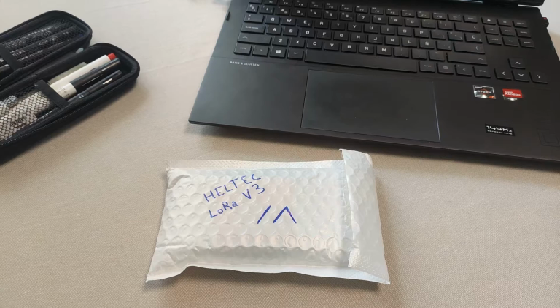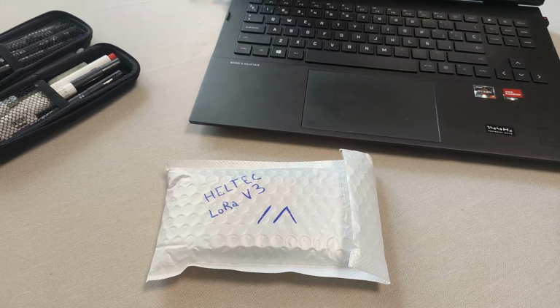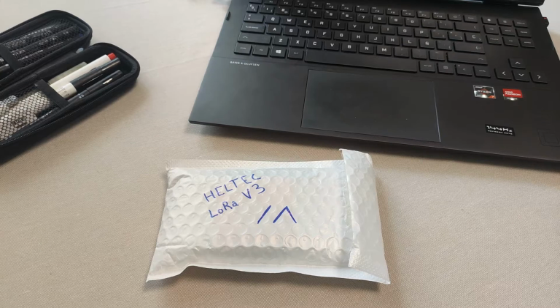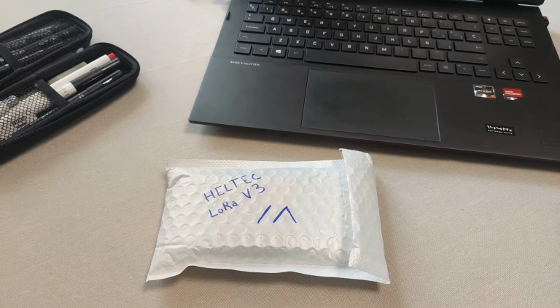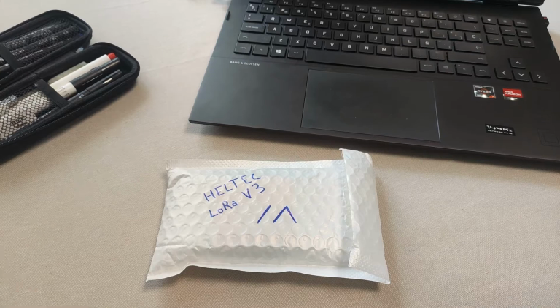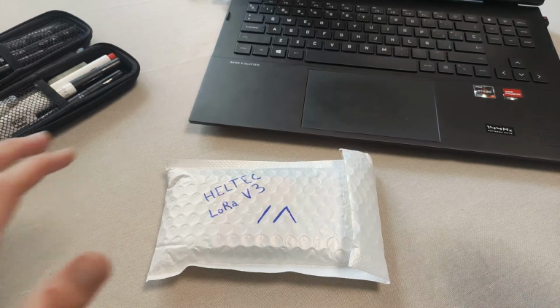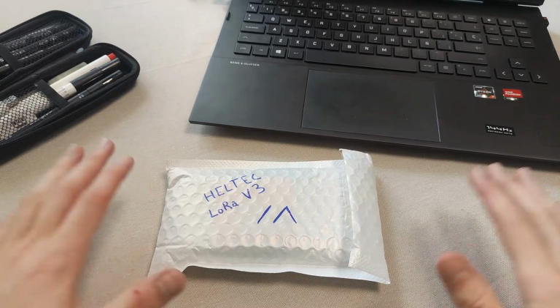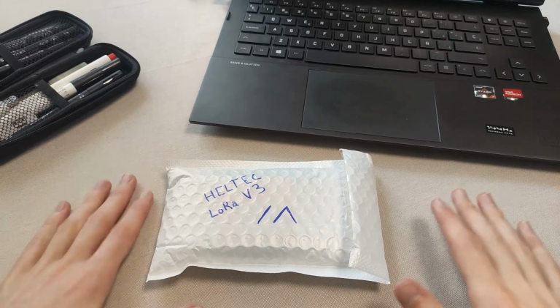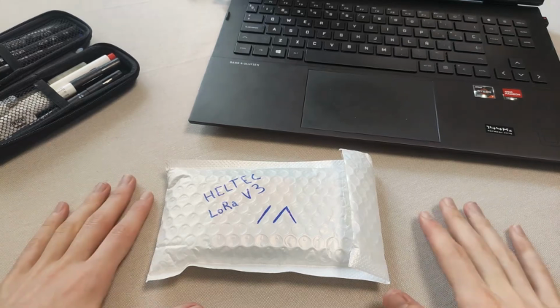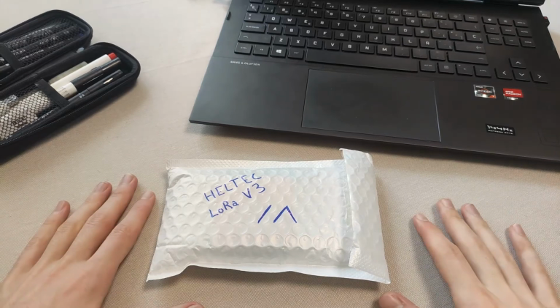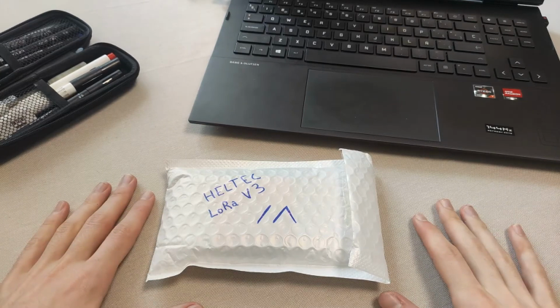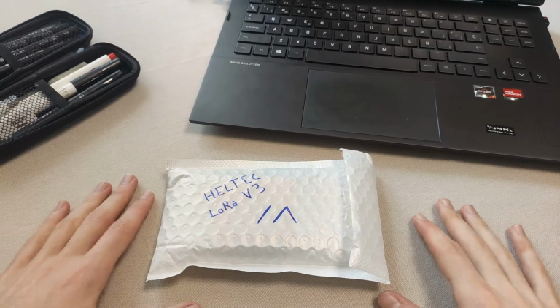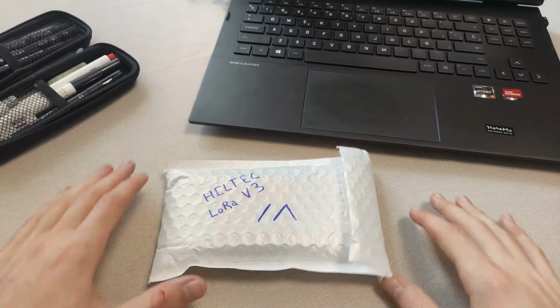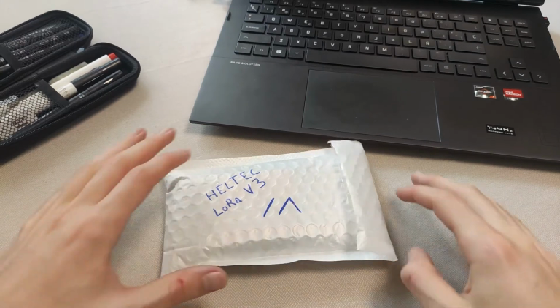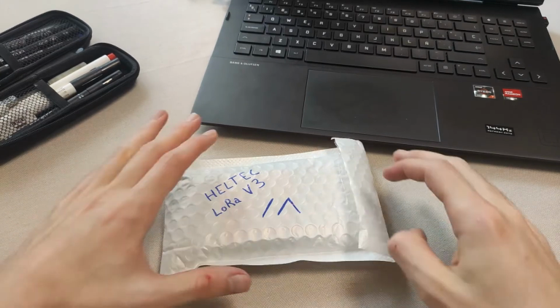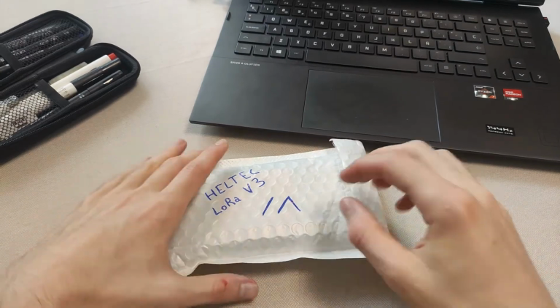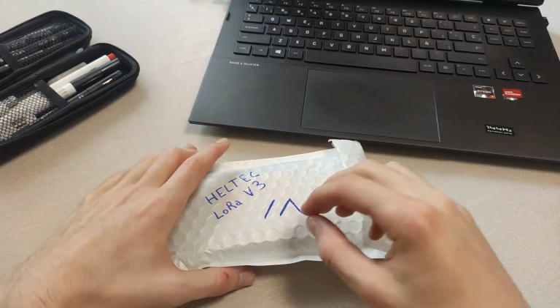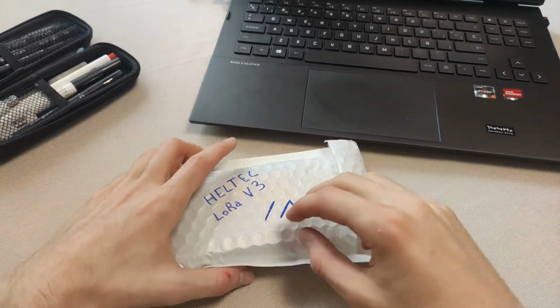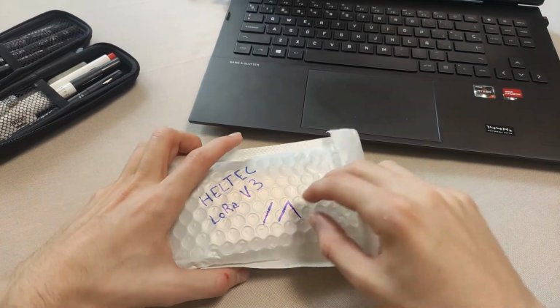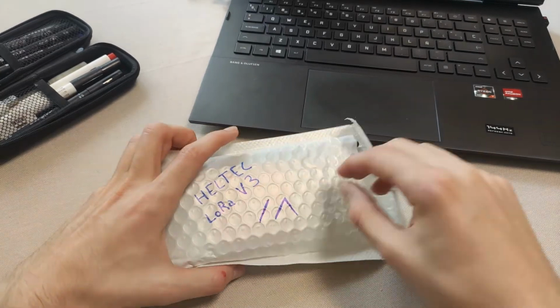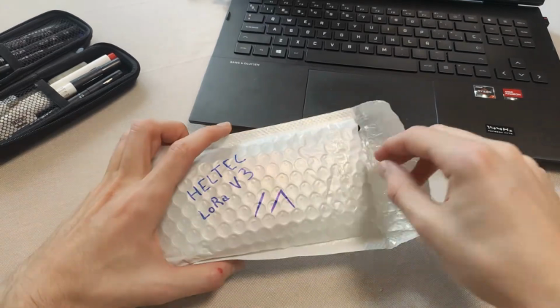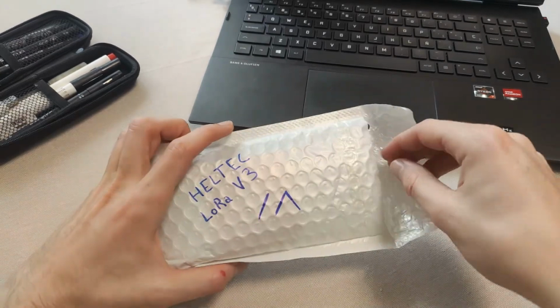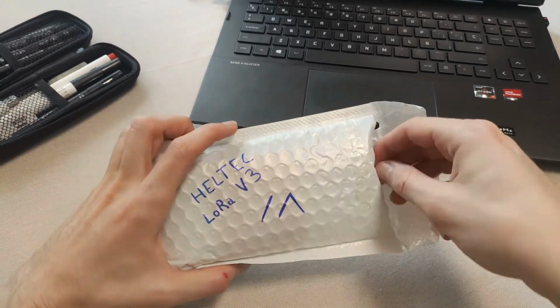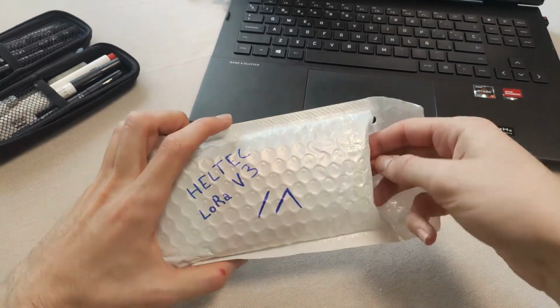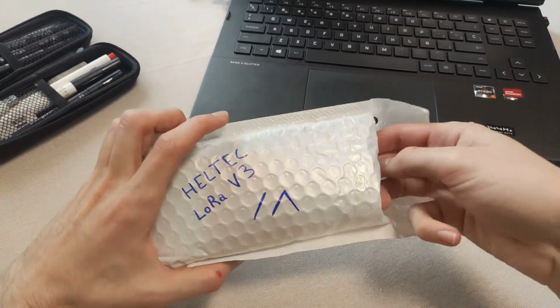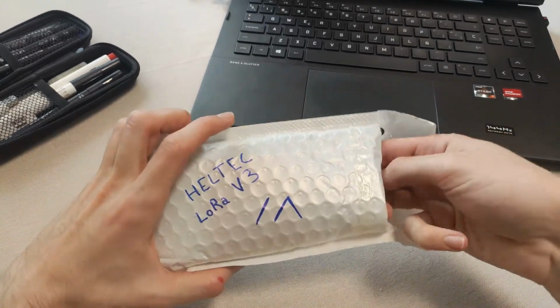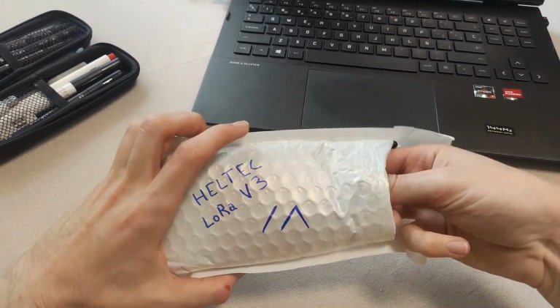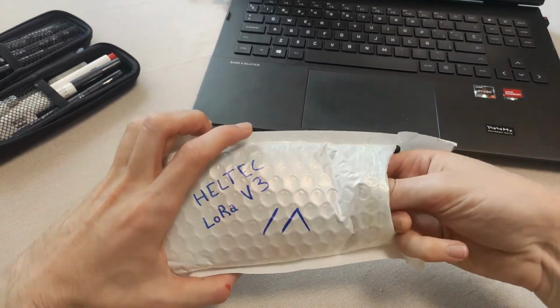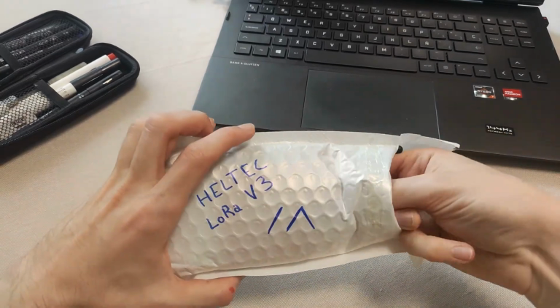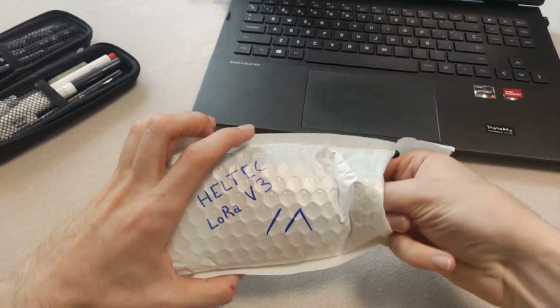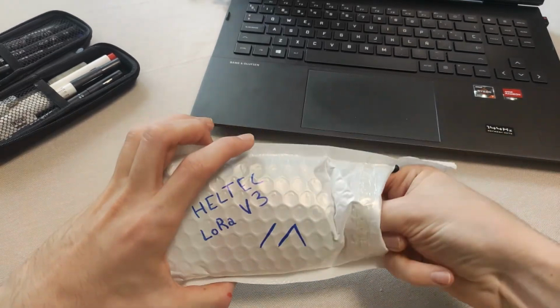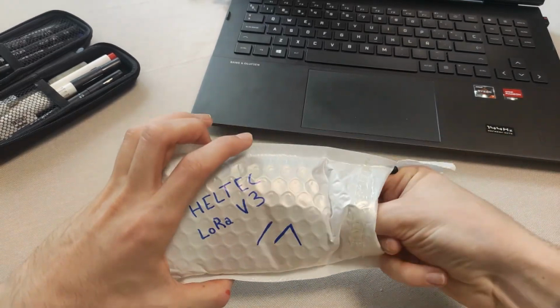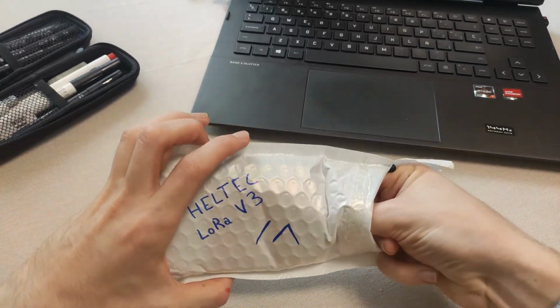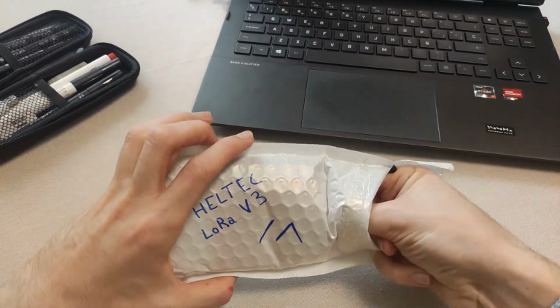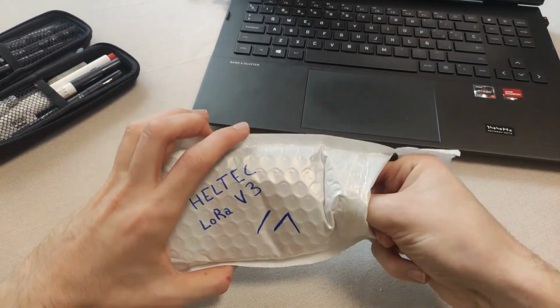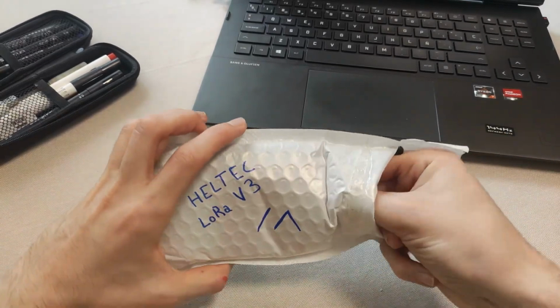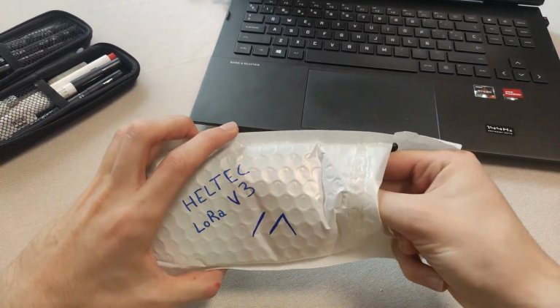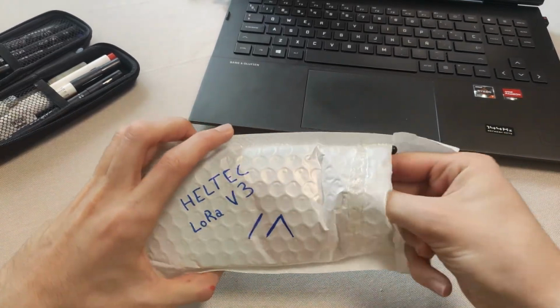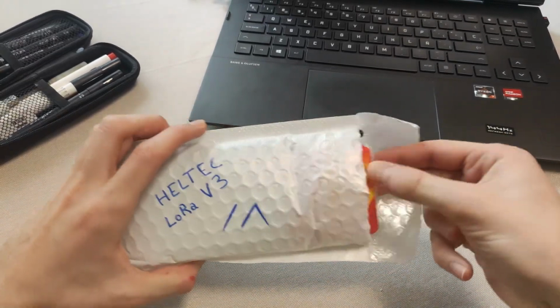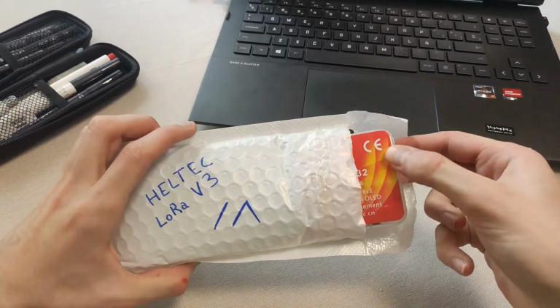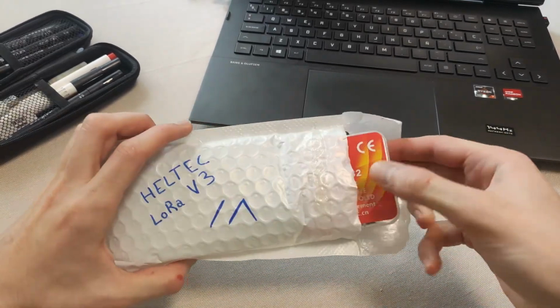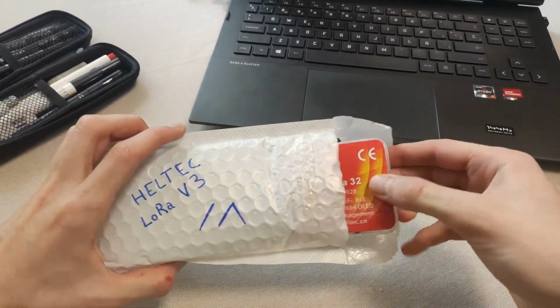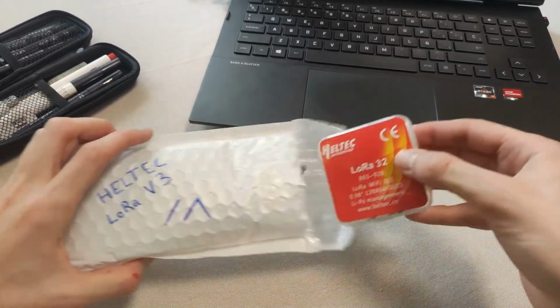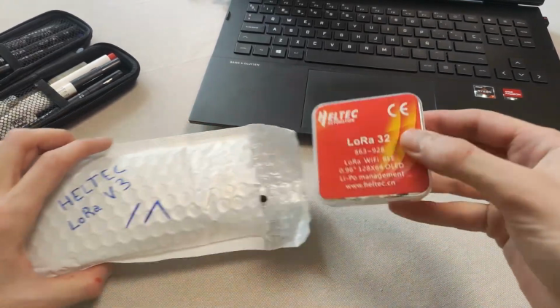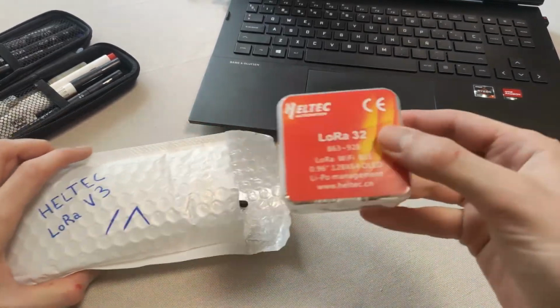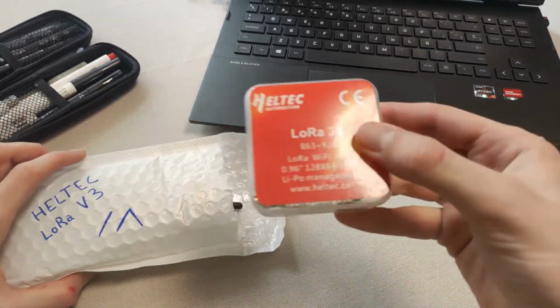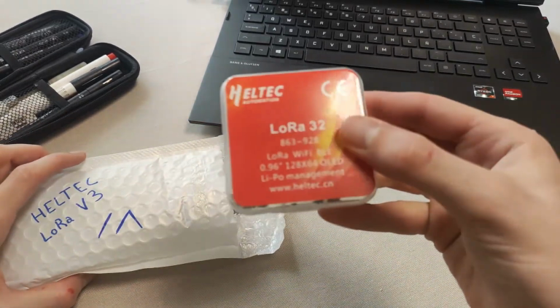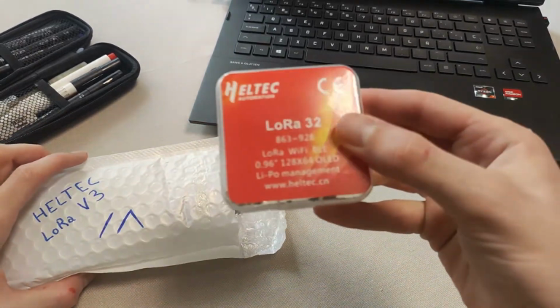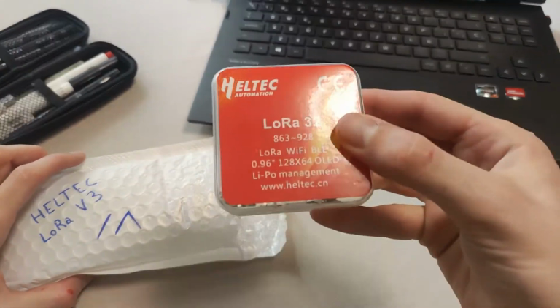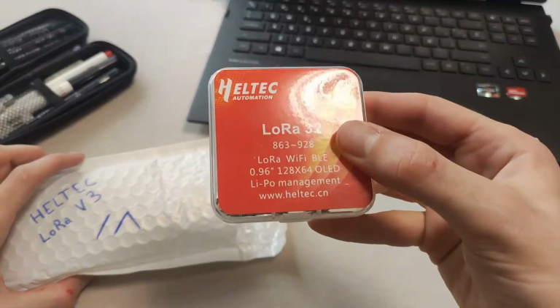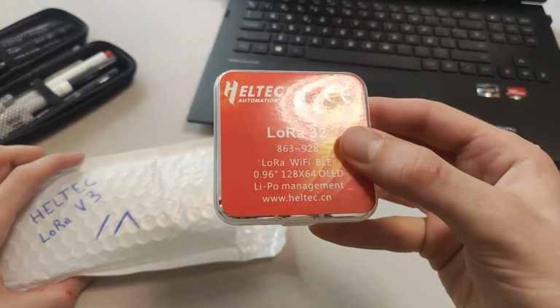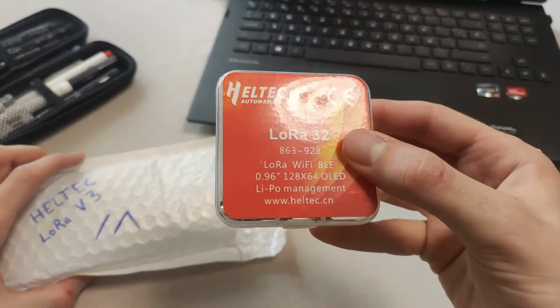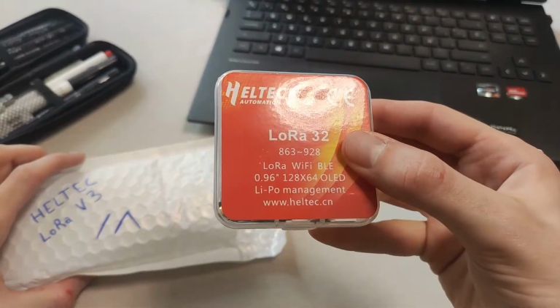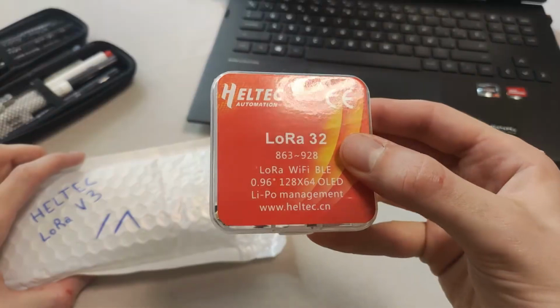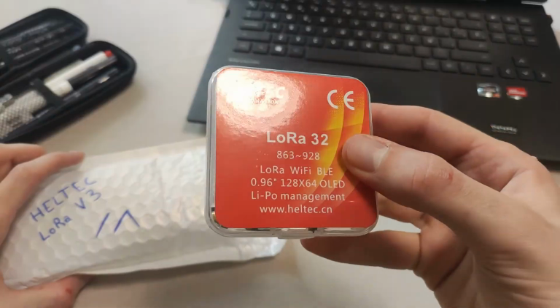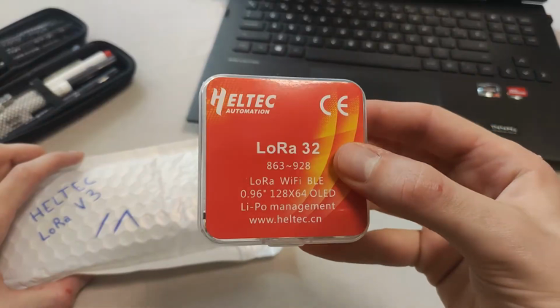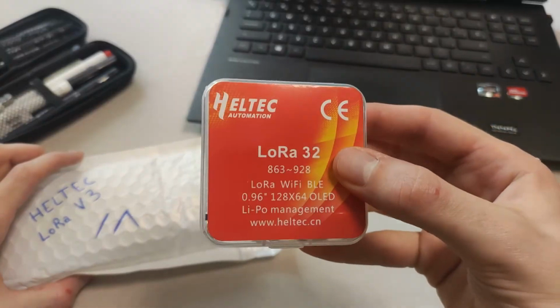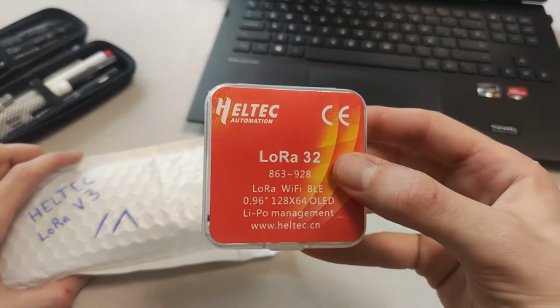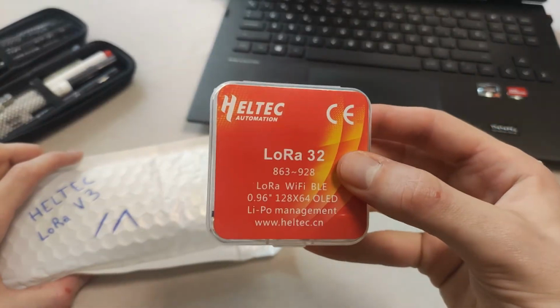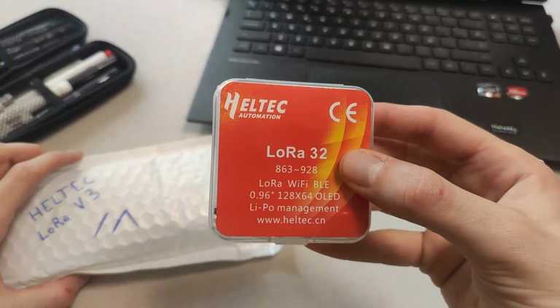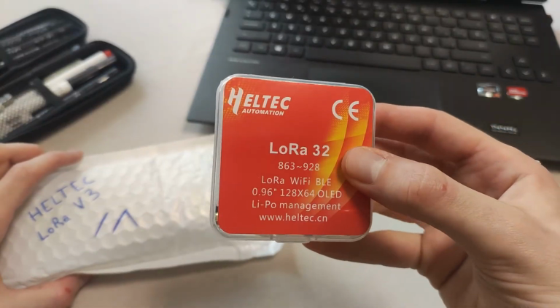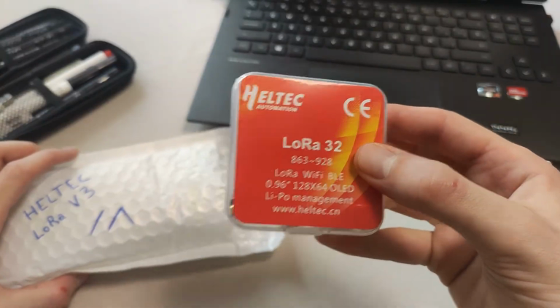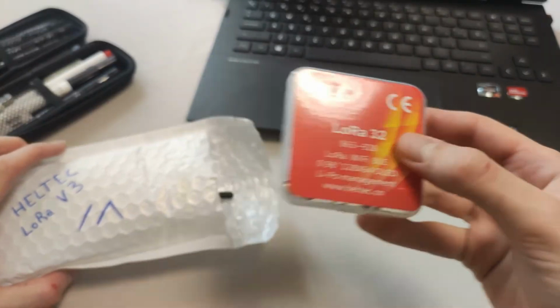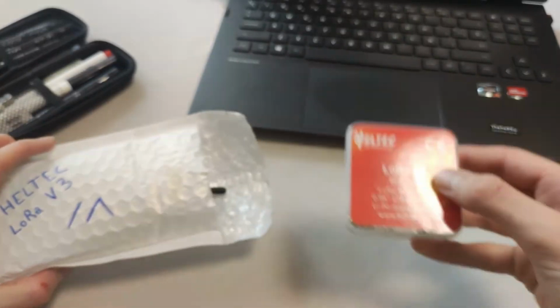Hello, everyone. In today's video, we're going to set up a LoRa communication system based on the Meshtastic project.